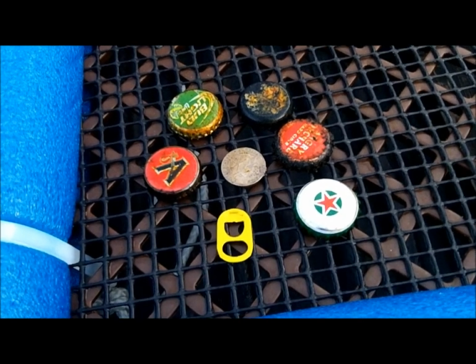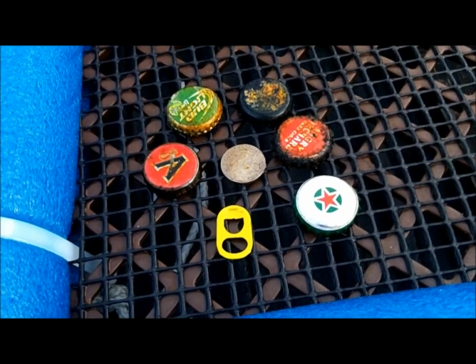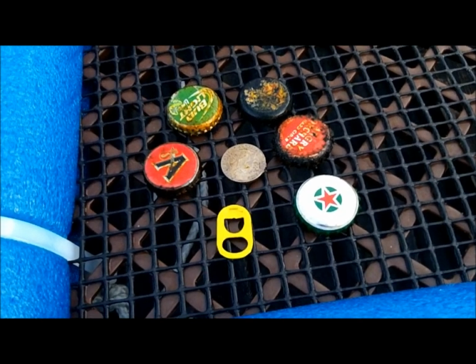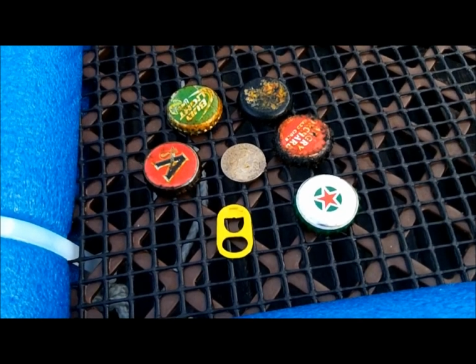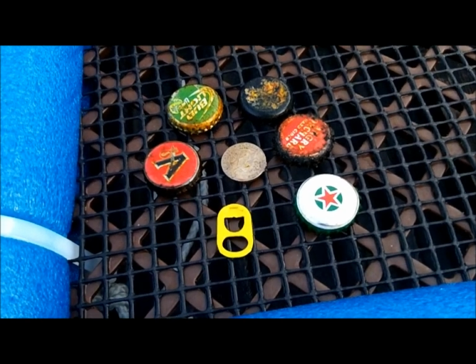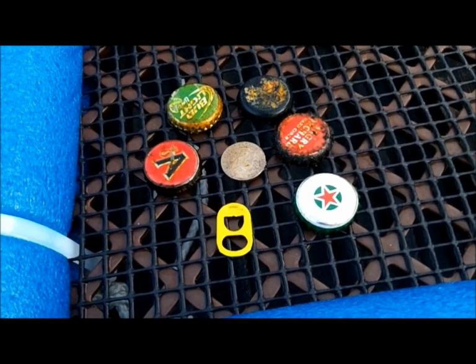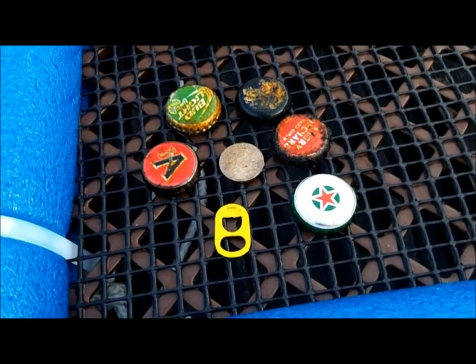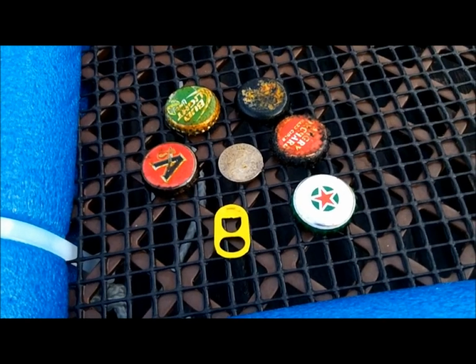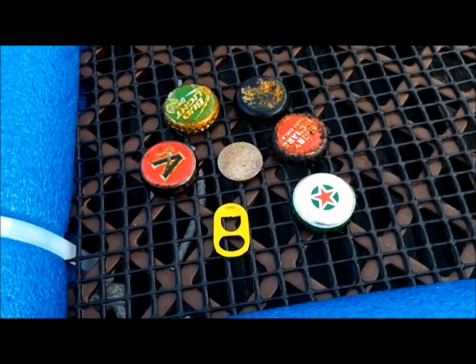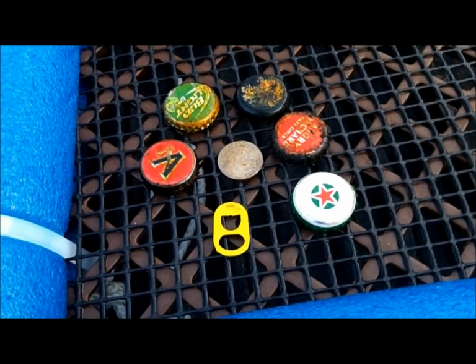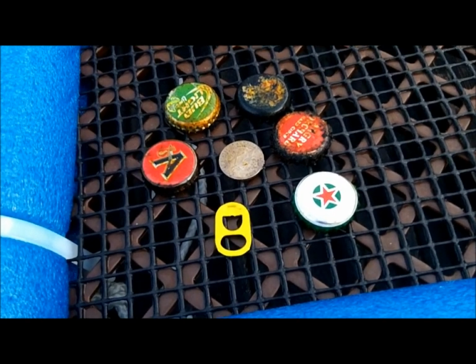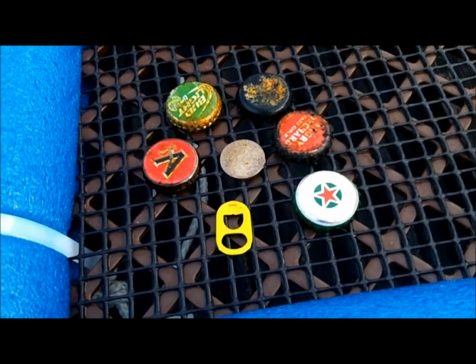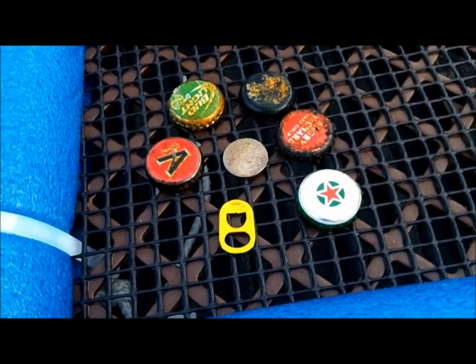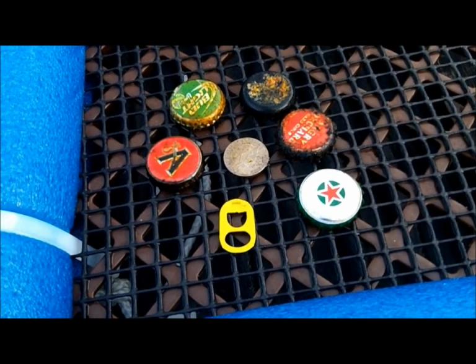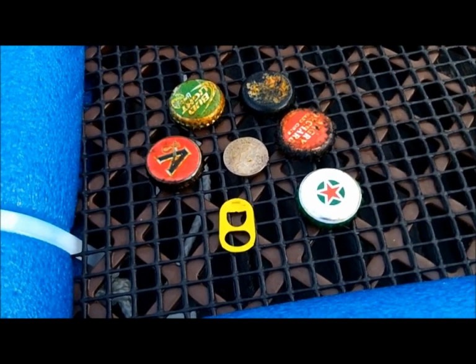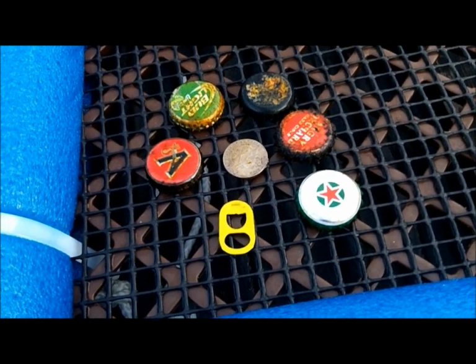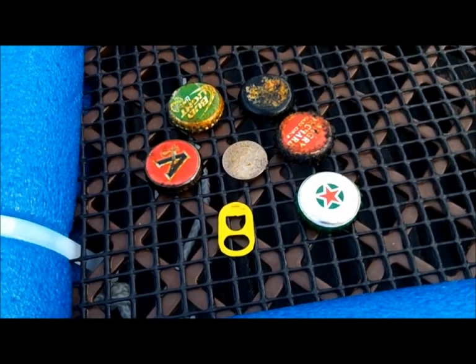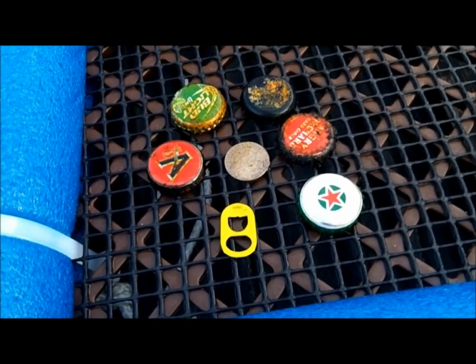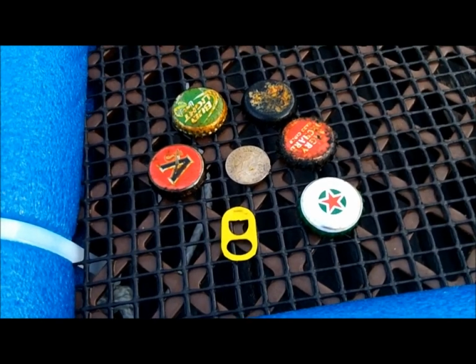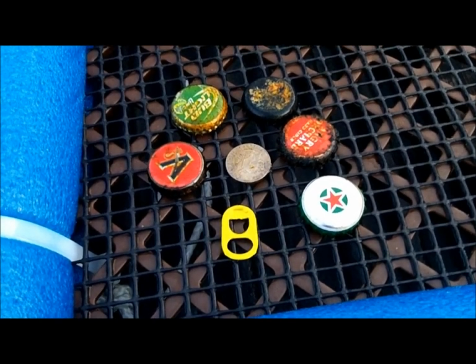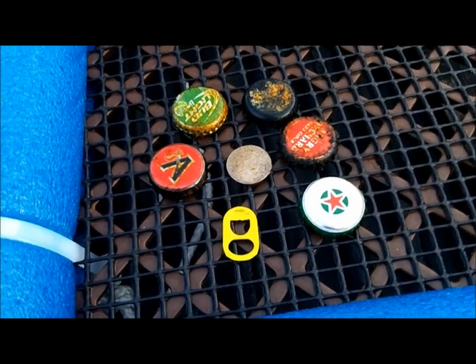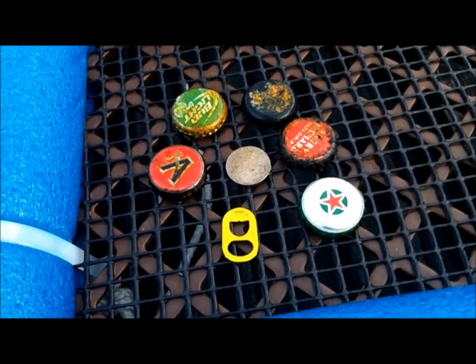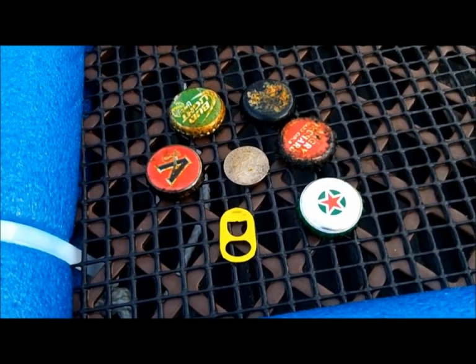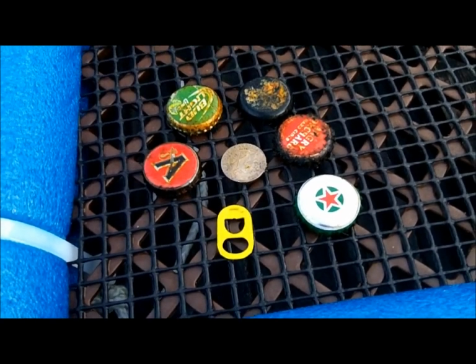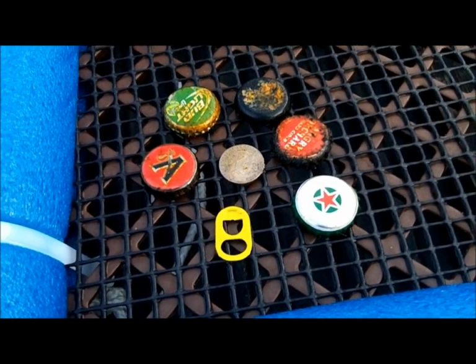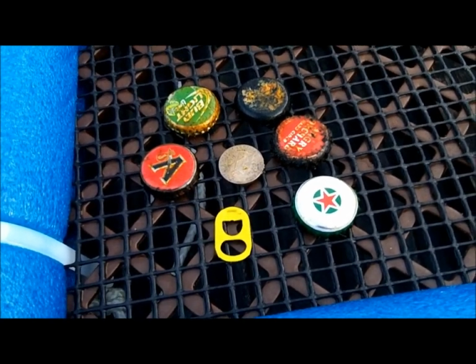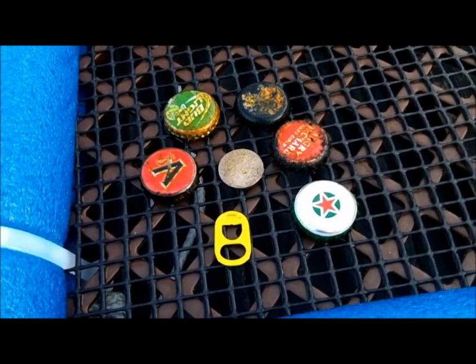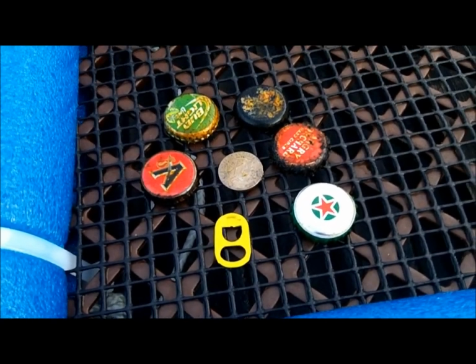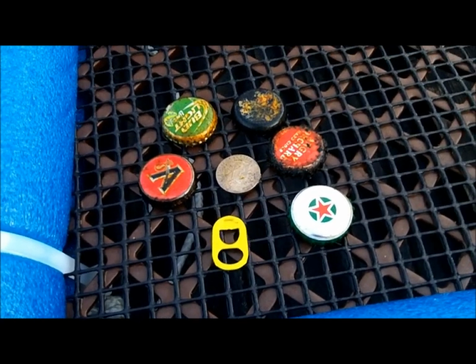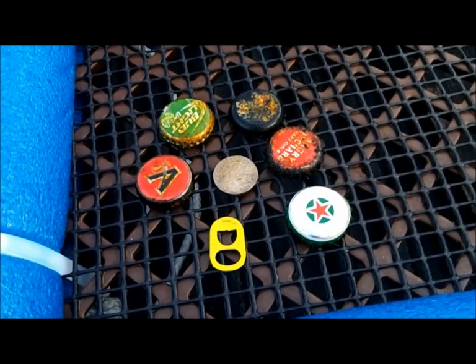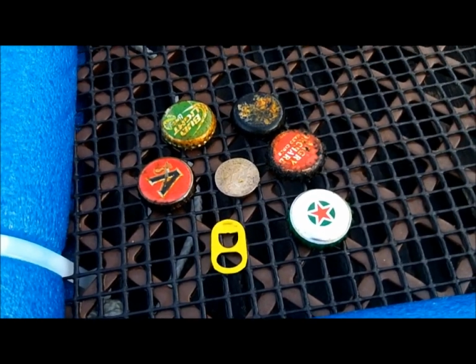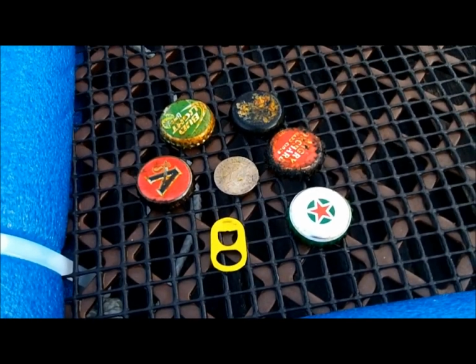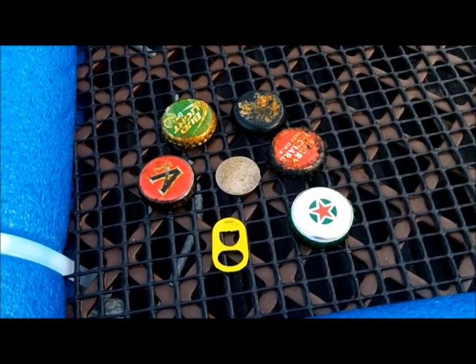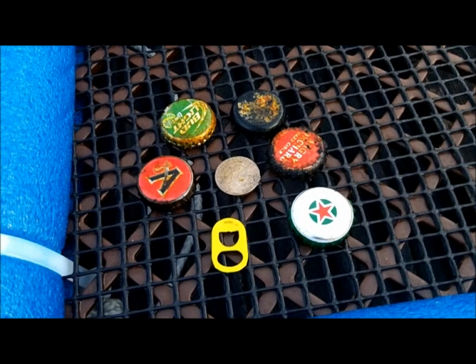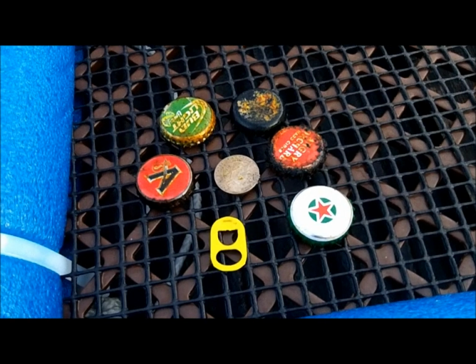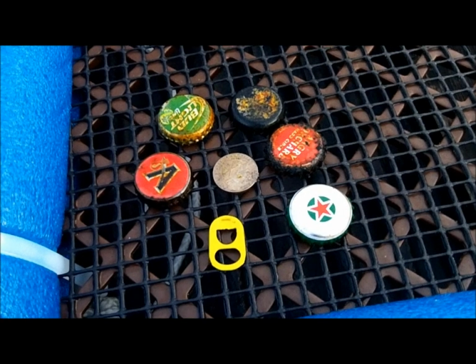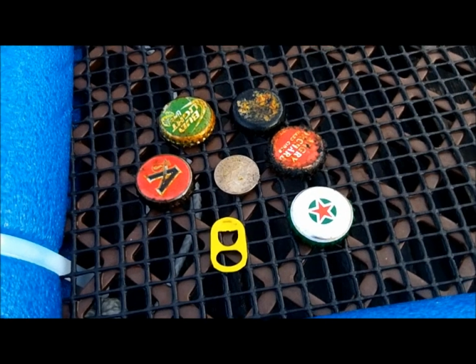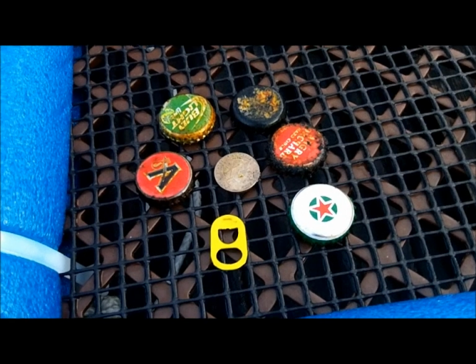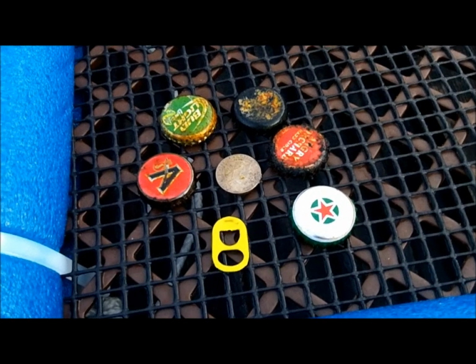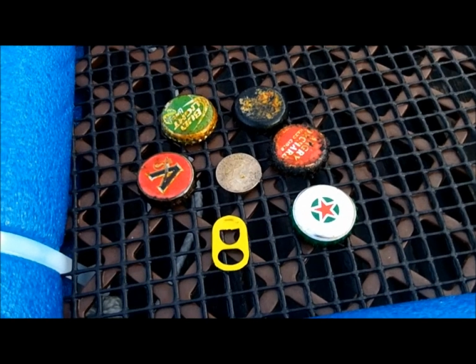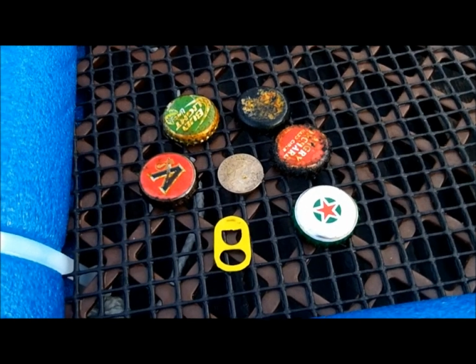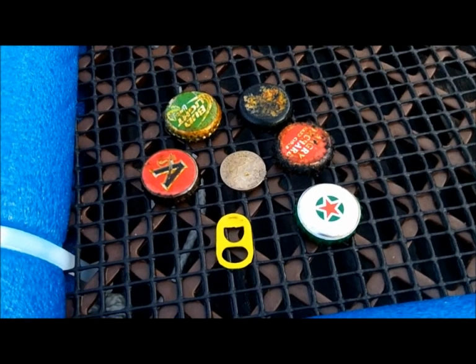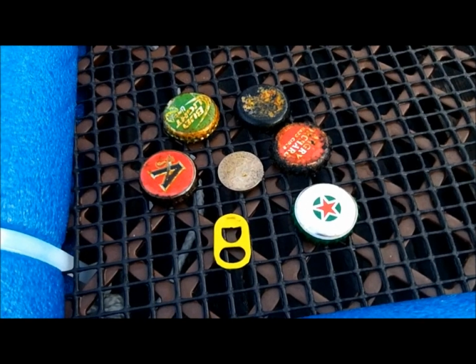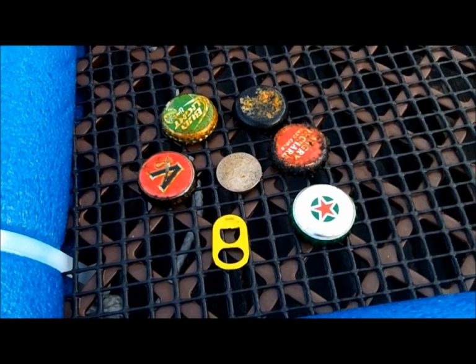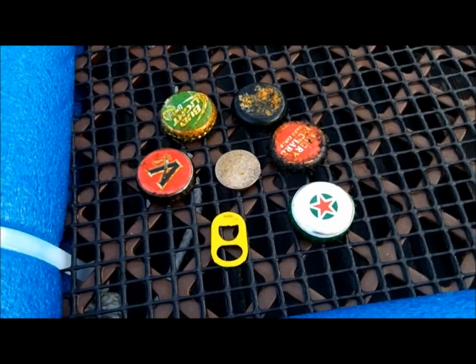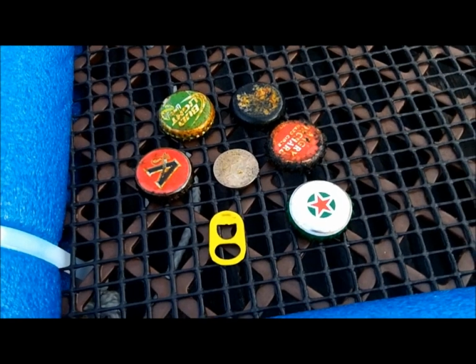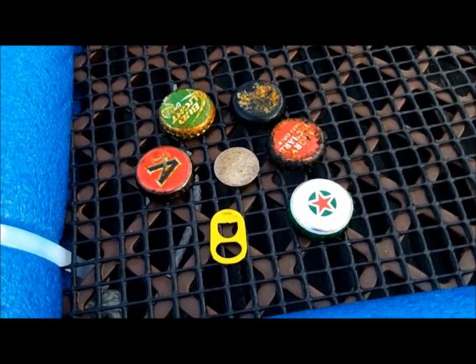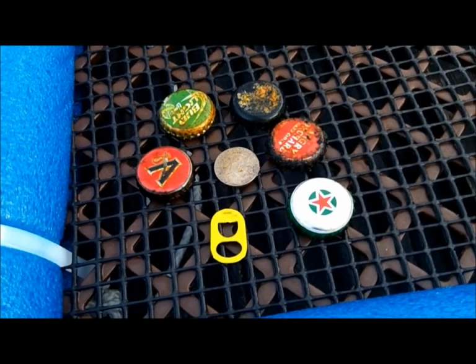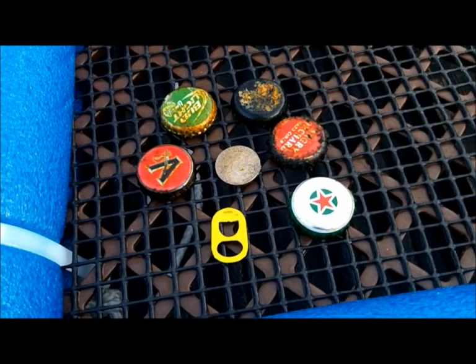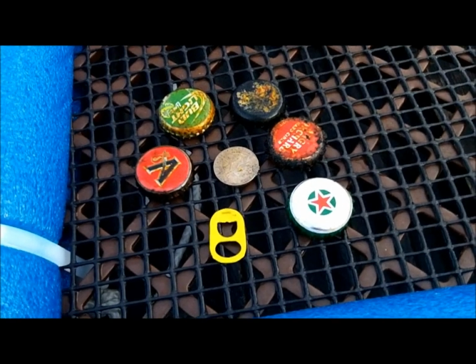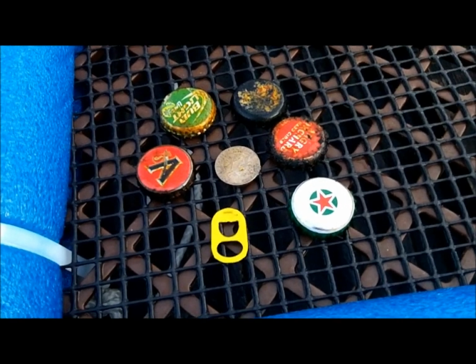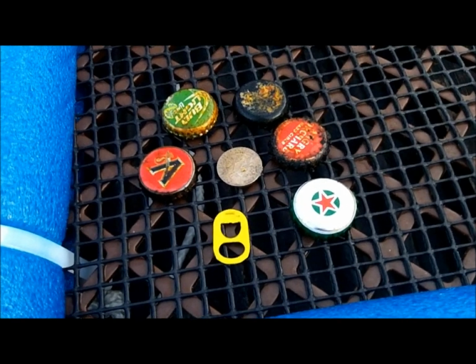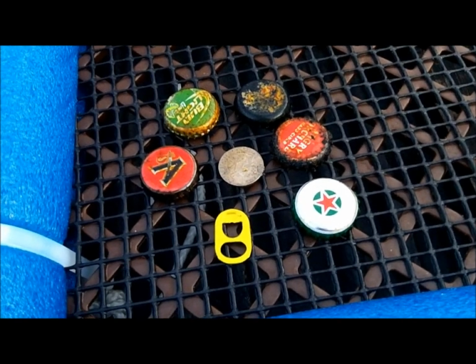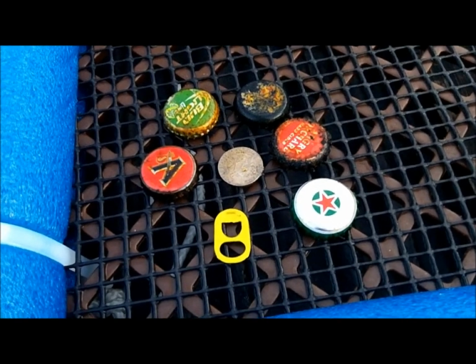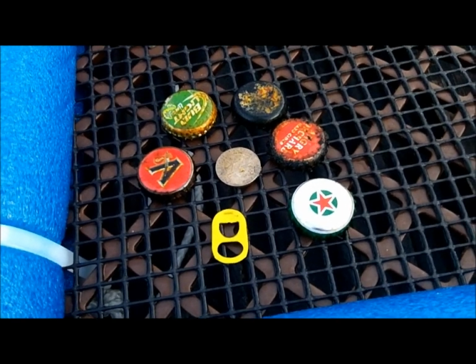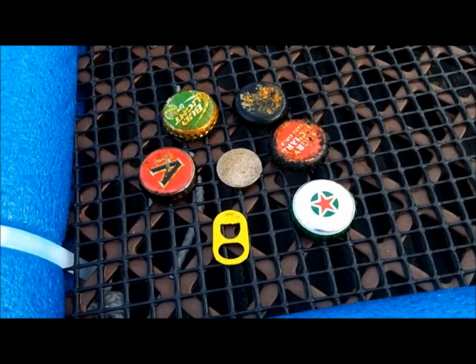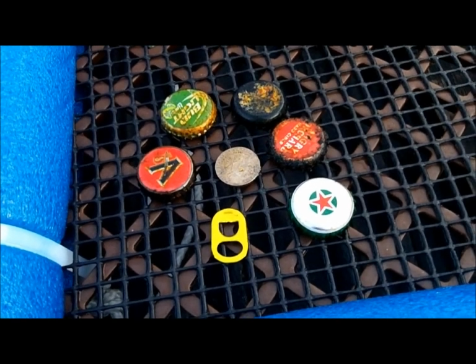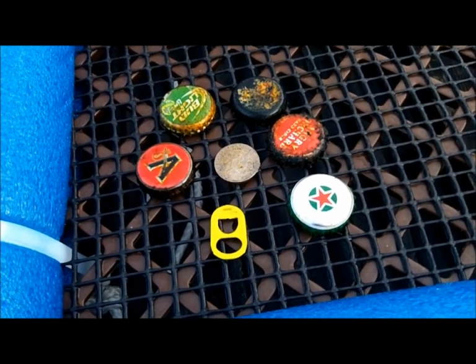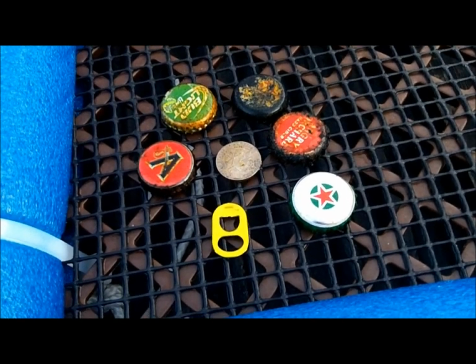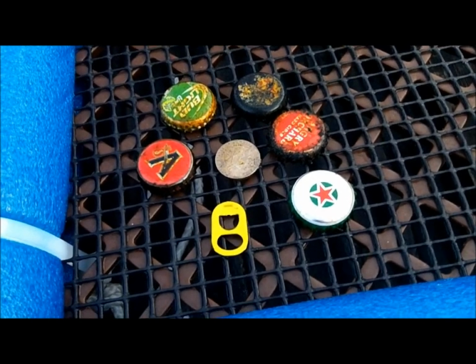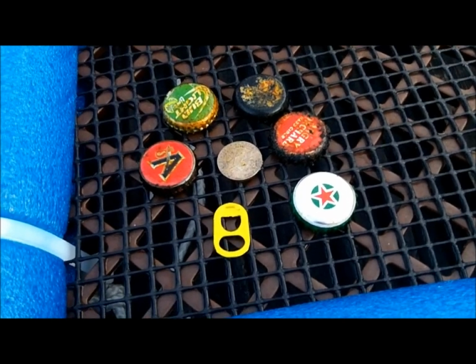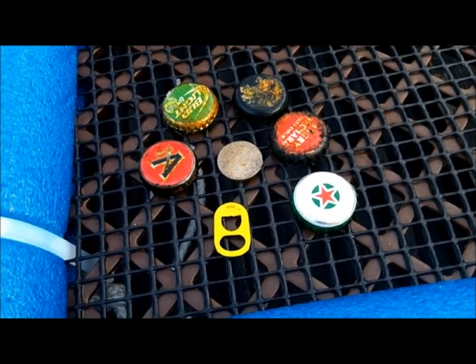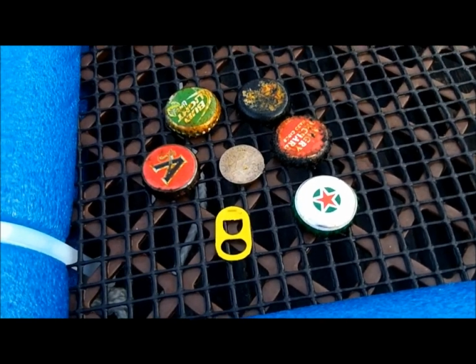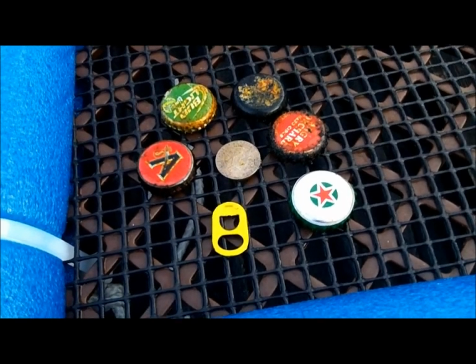Dr. Beaver got a ring — a silver ring with a big blue stone in it. I just got a text with a picture of it. I'll add it to the end of the video tonight.